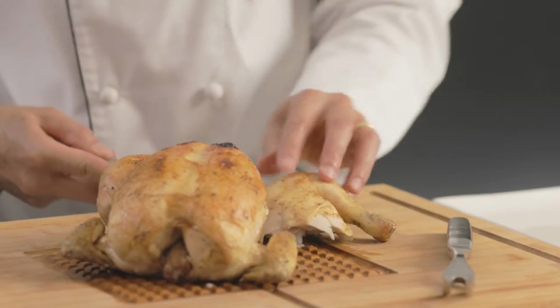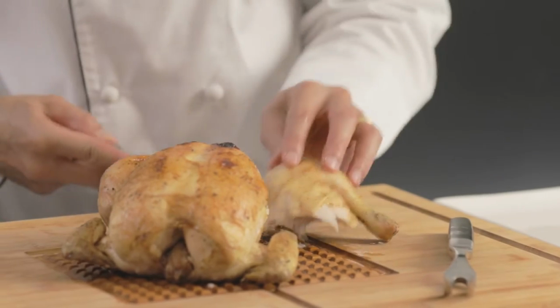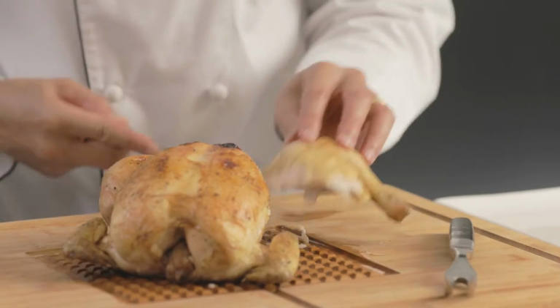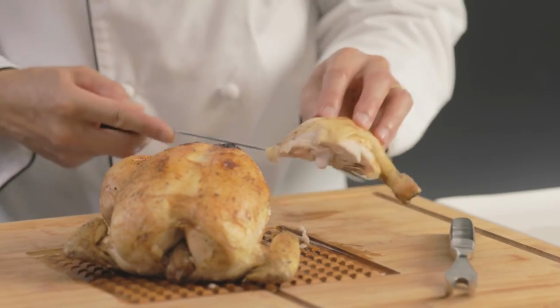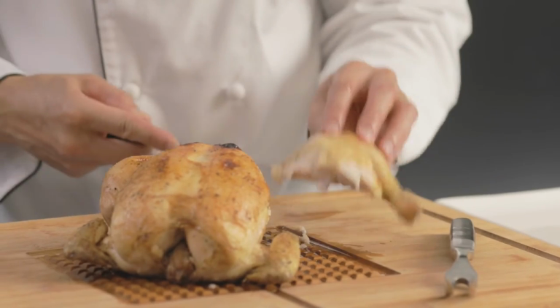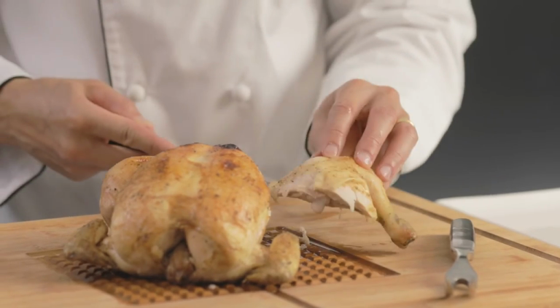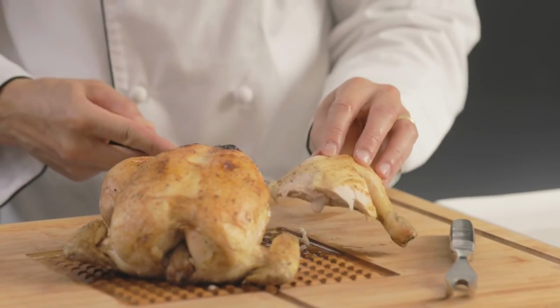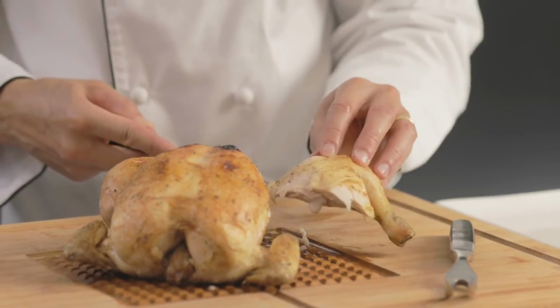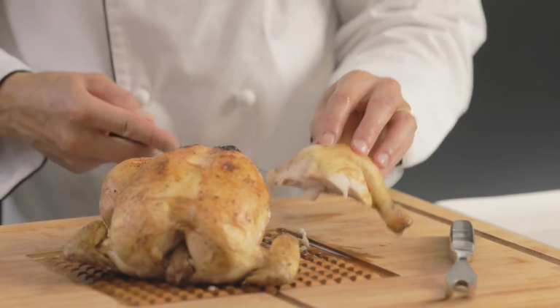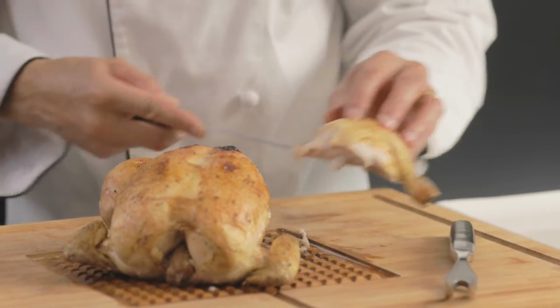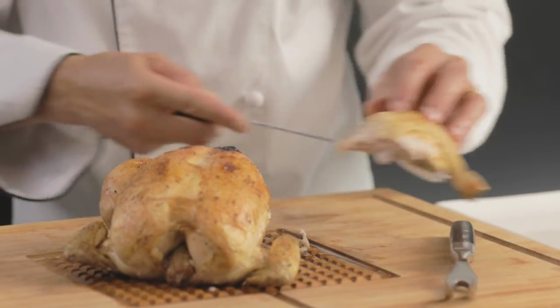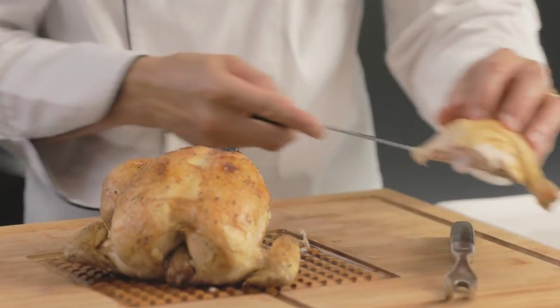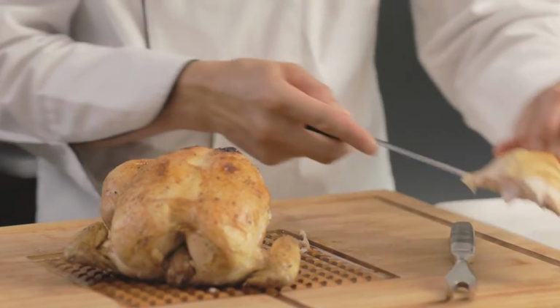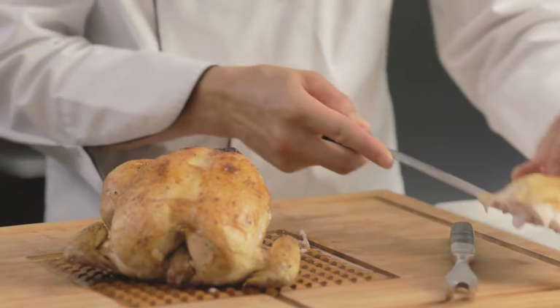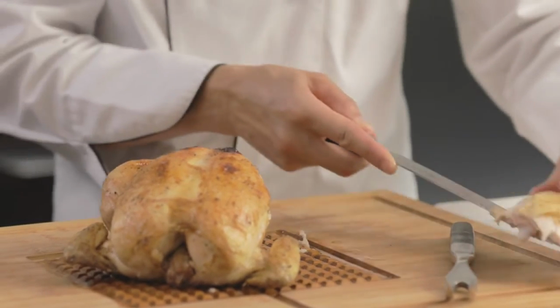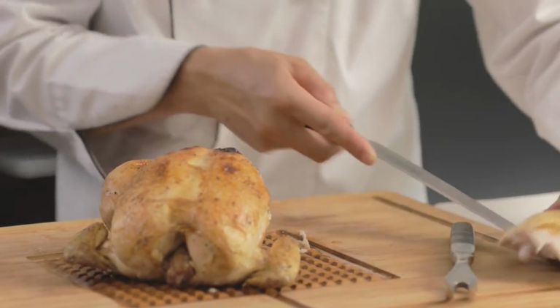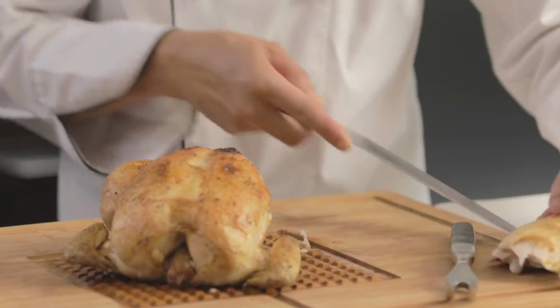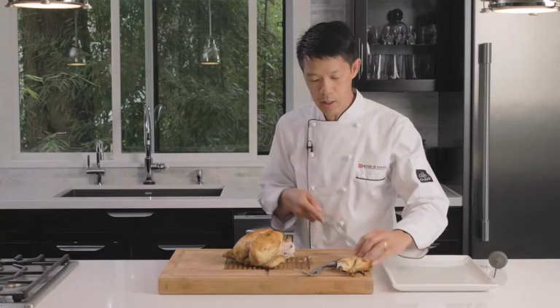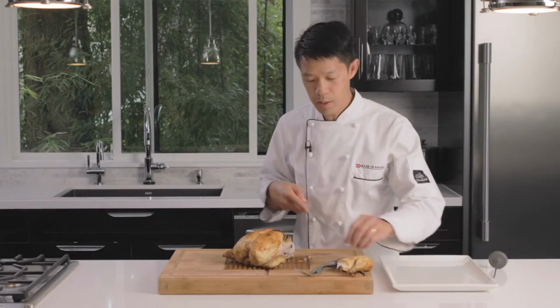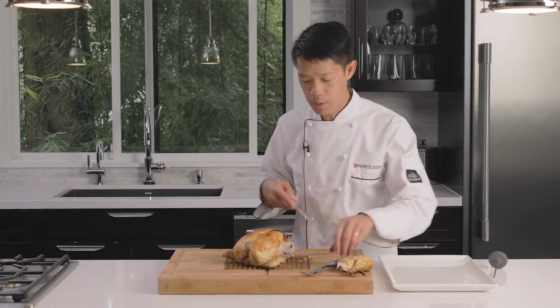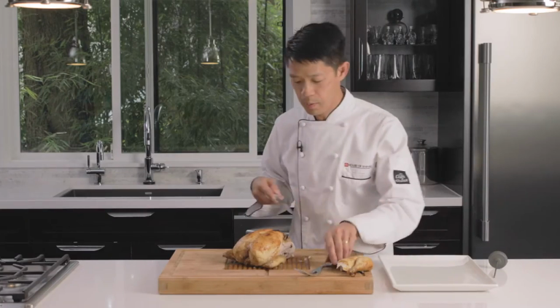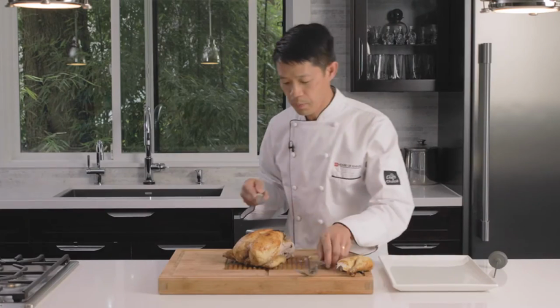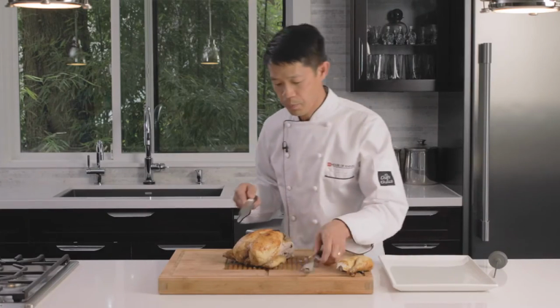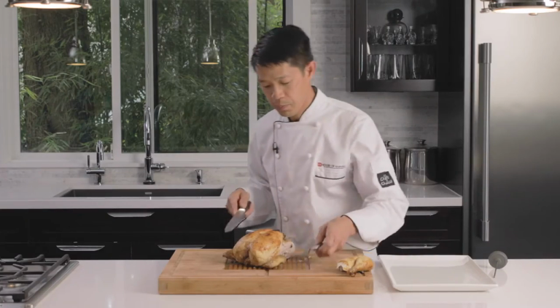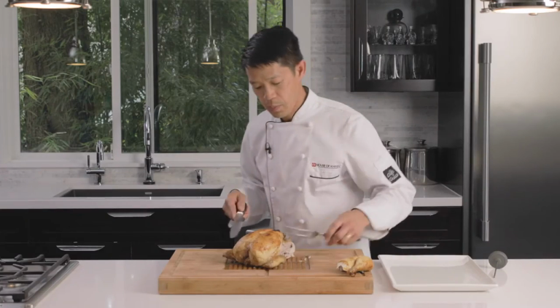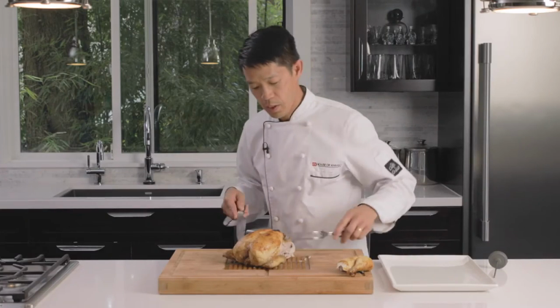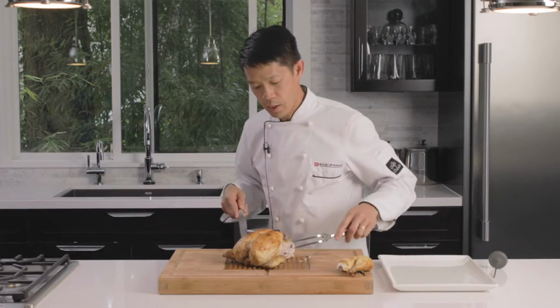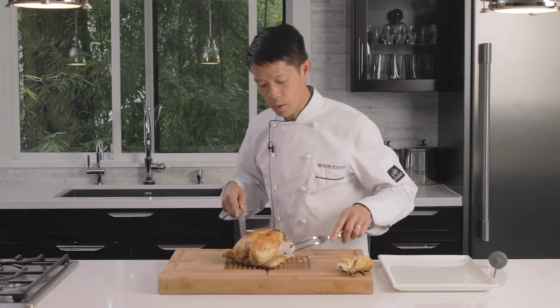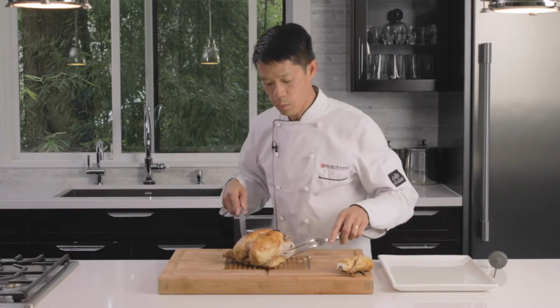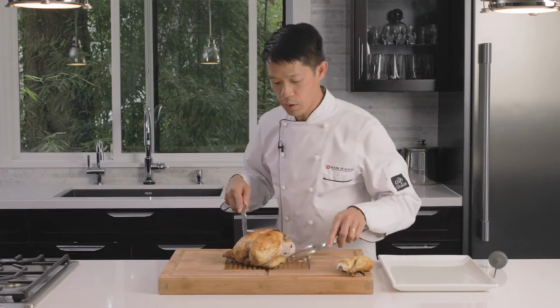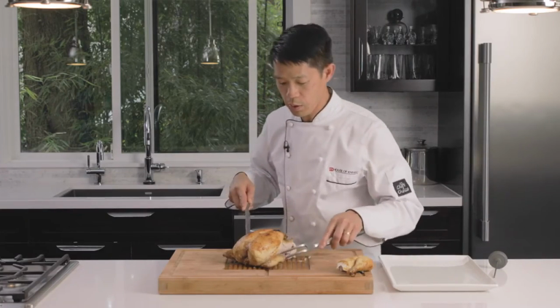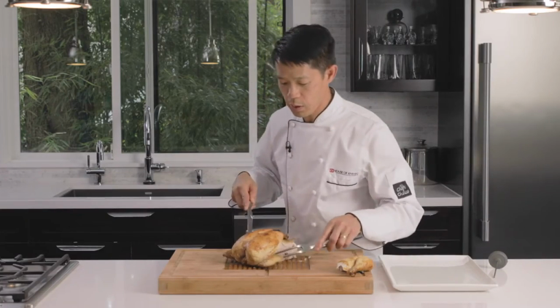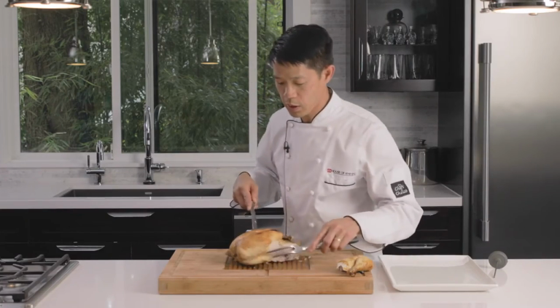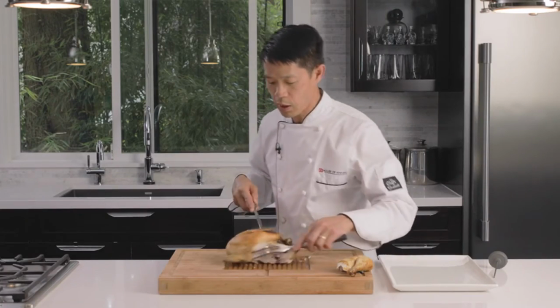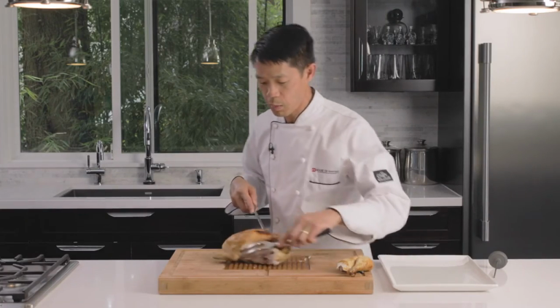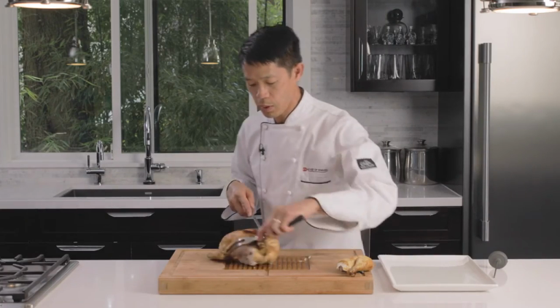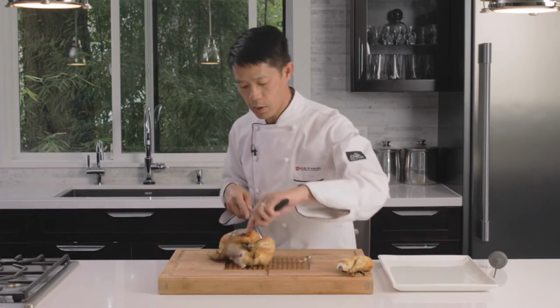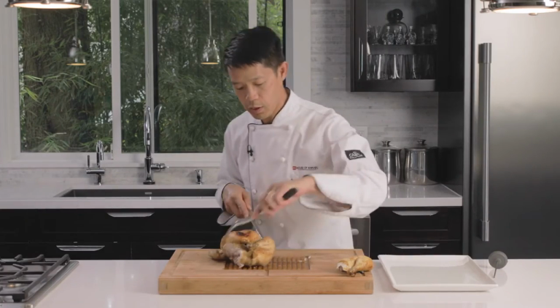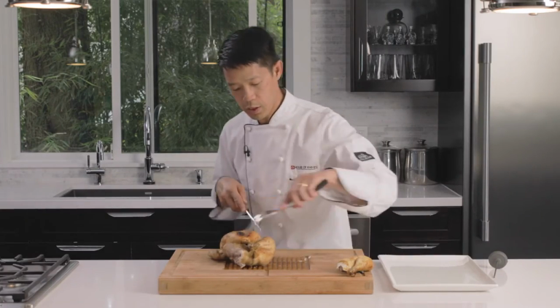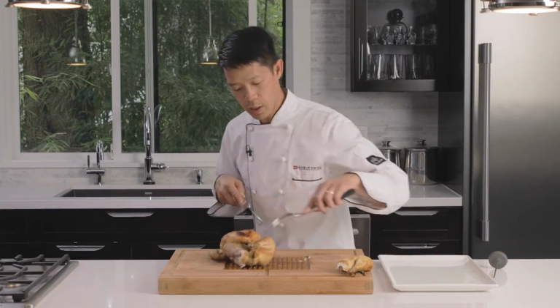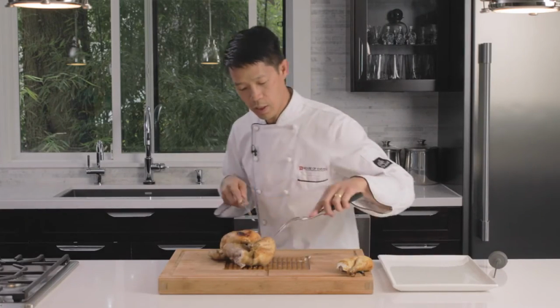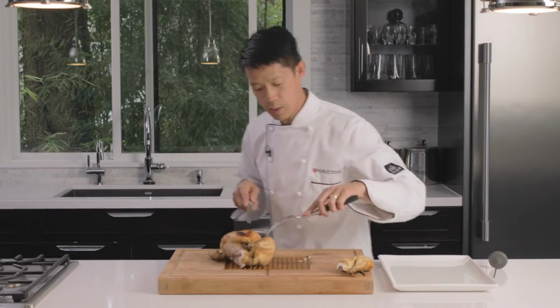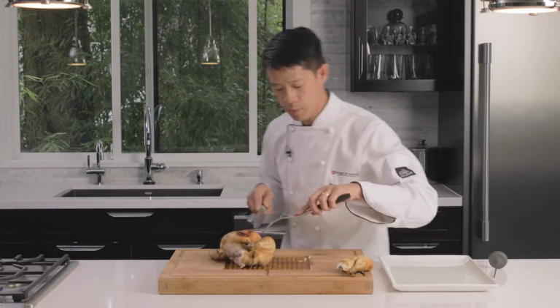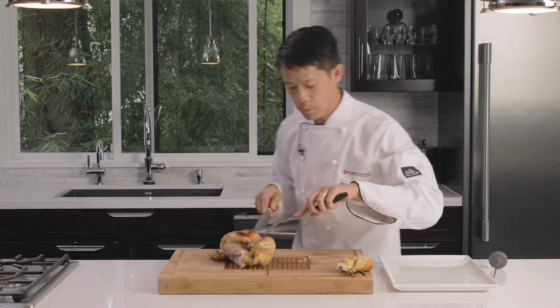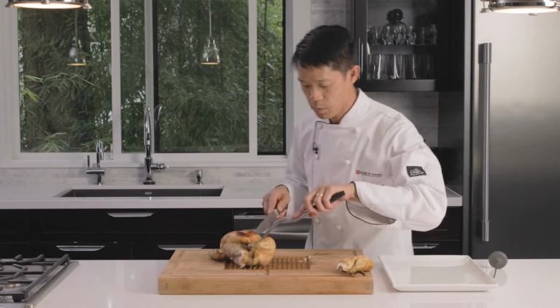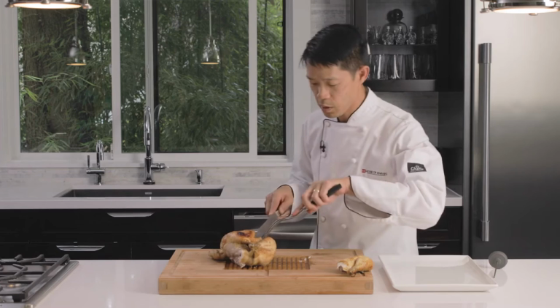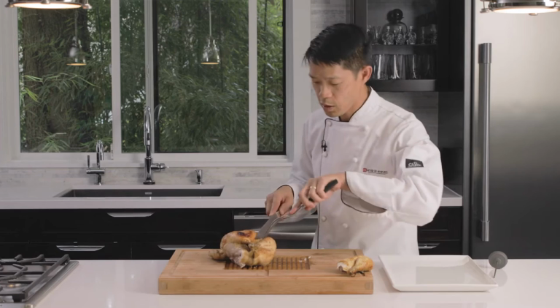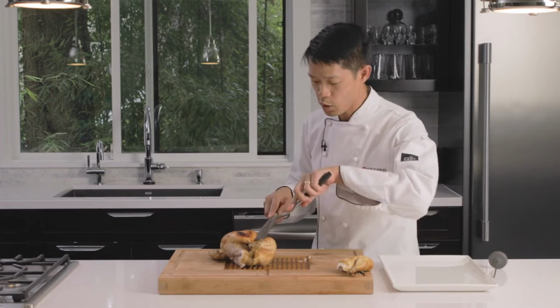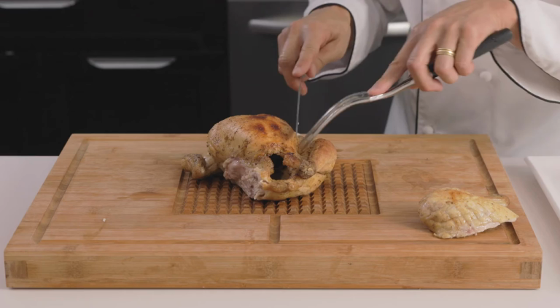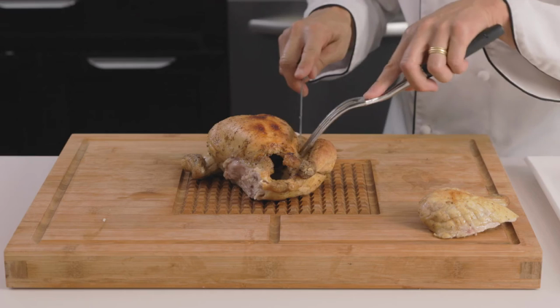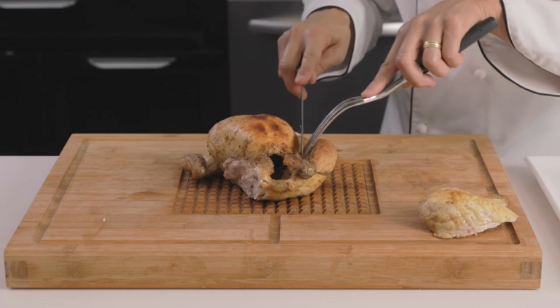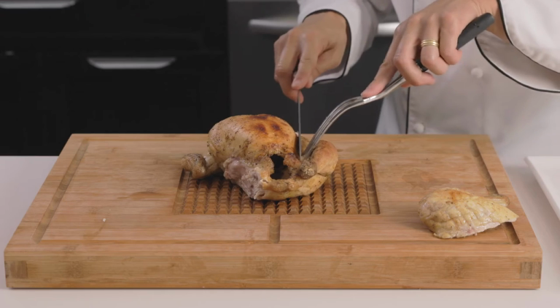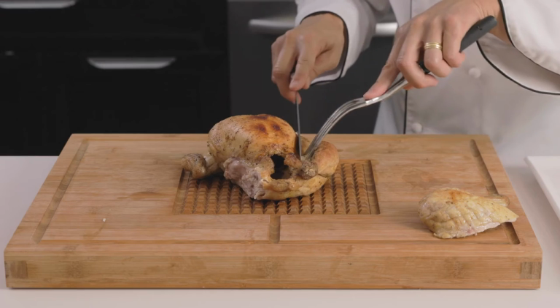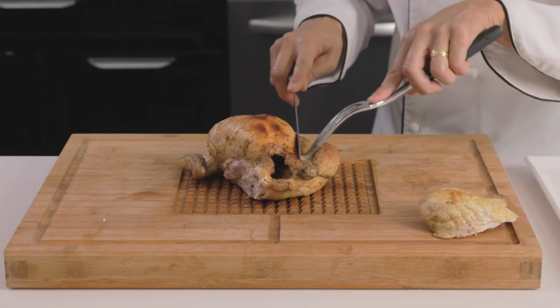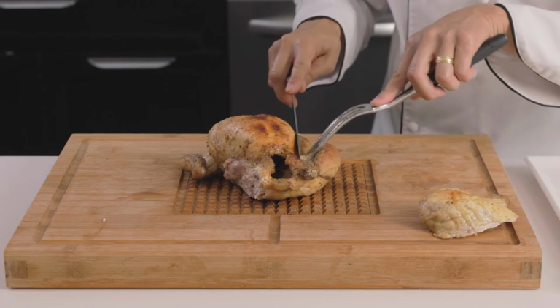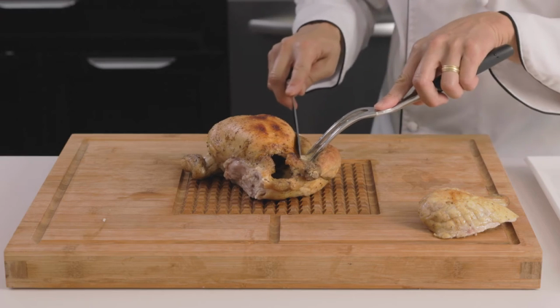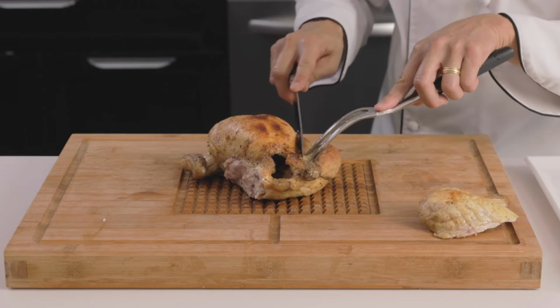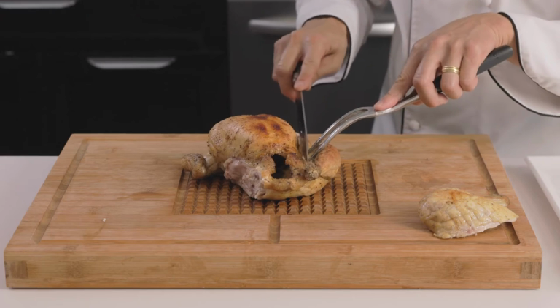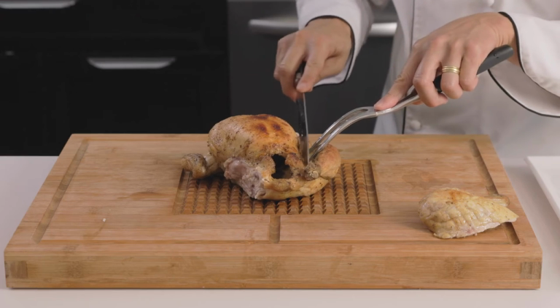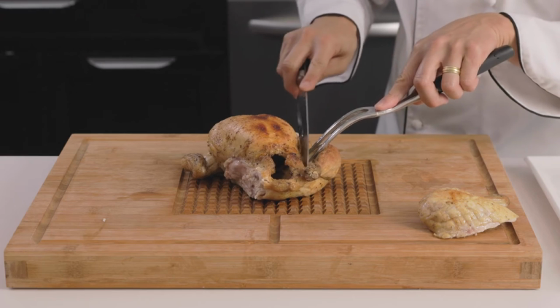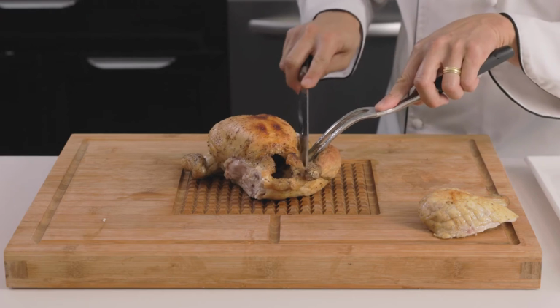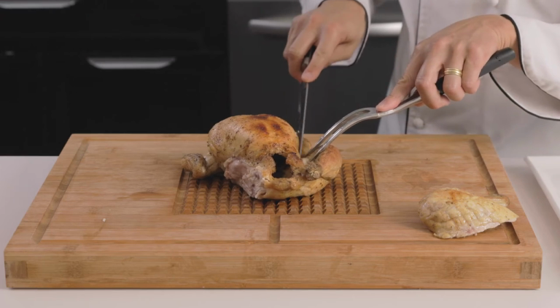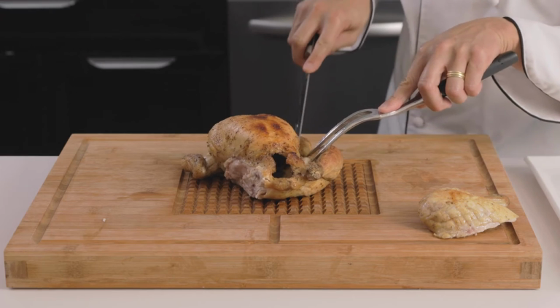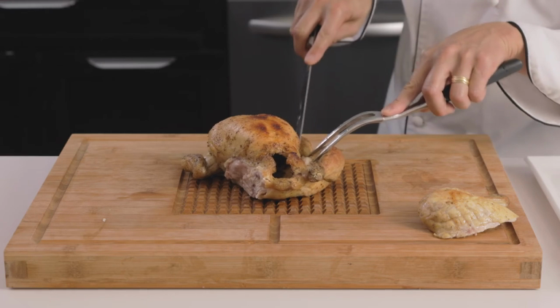And that's our thigh and our leg. Then we're going to do the same on the other side — just pull away, making the incision.